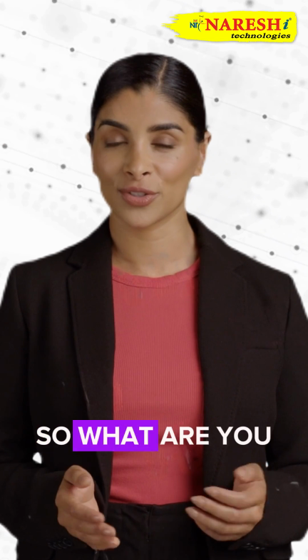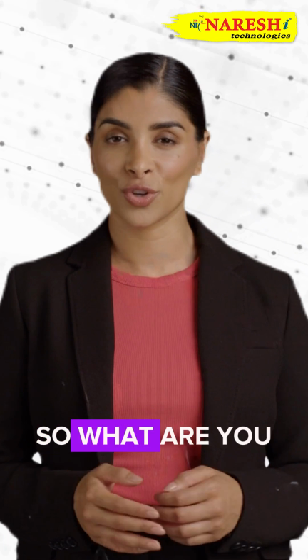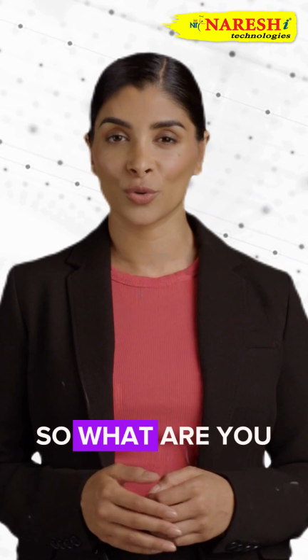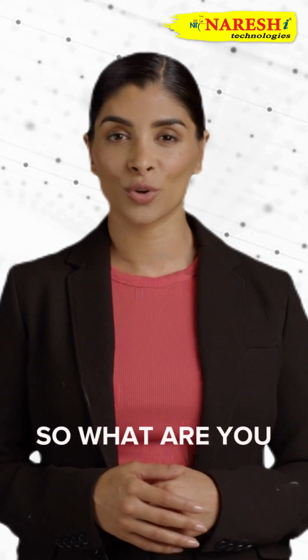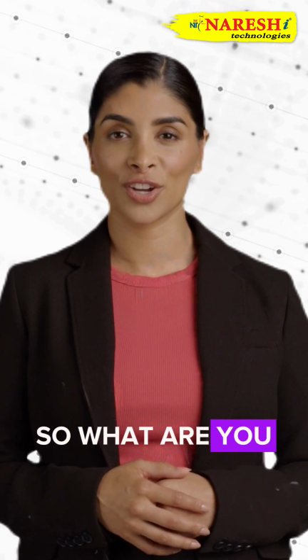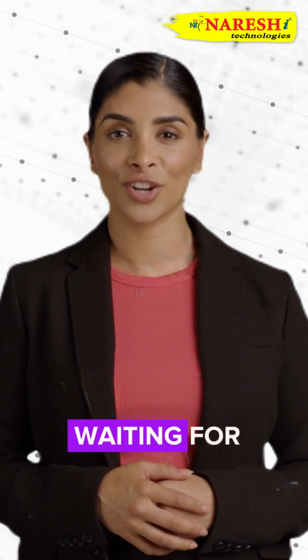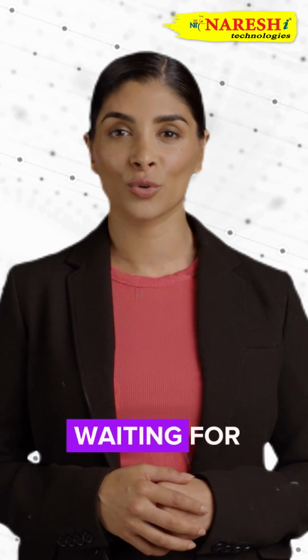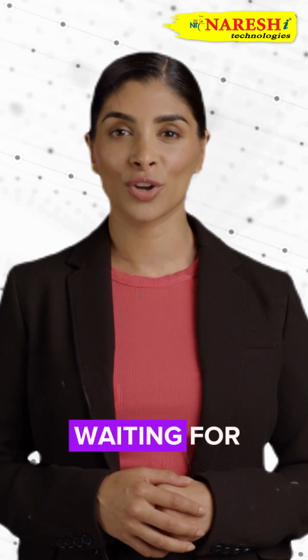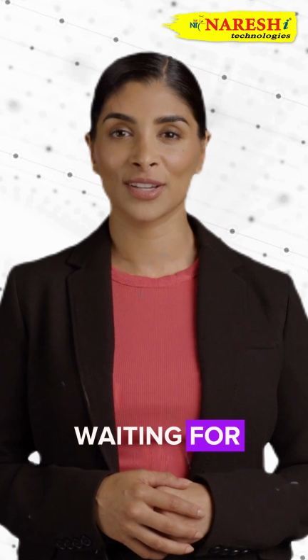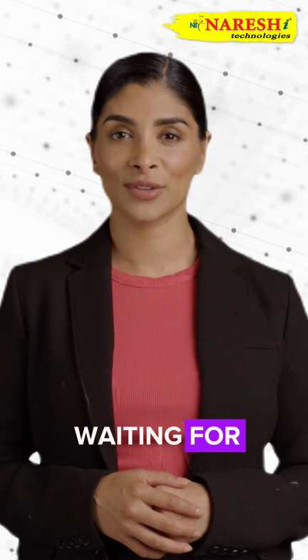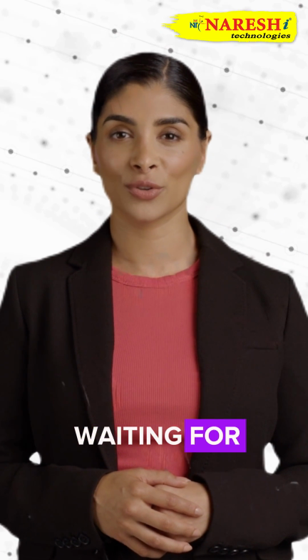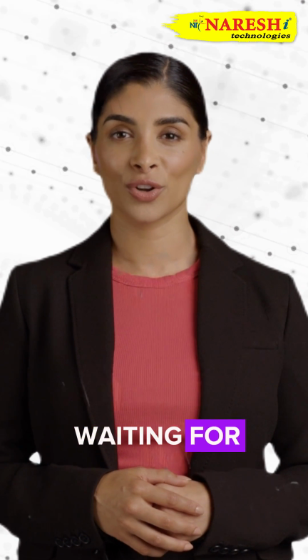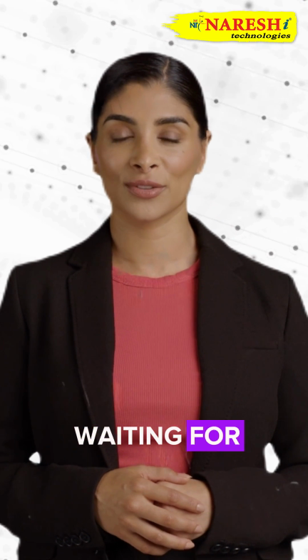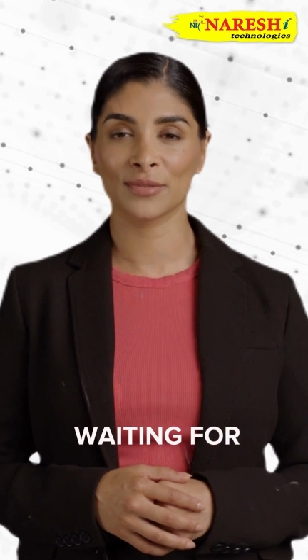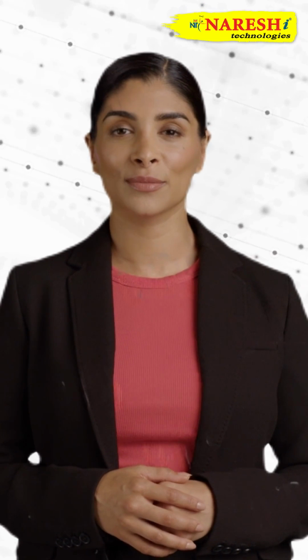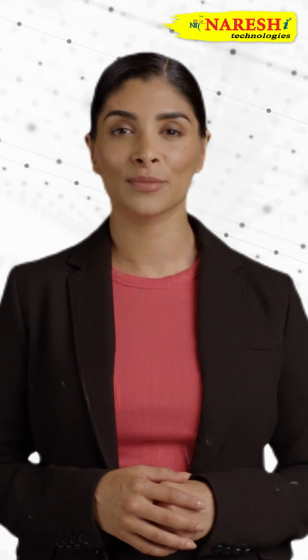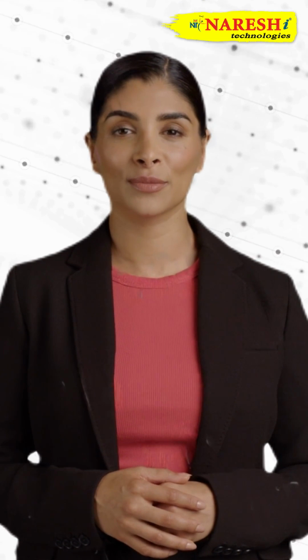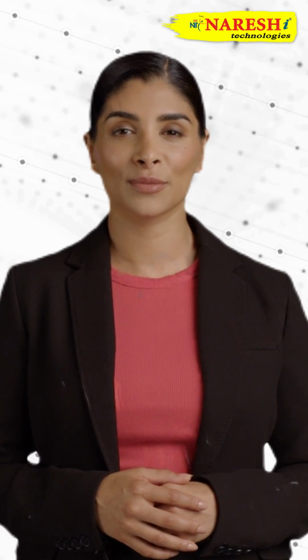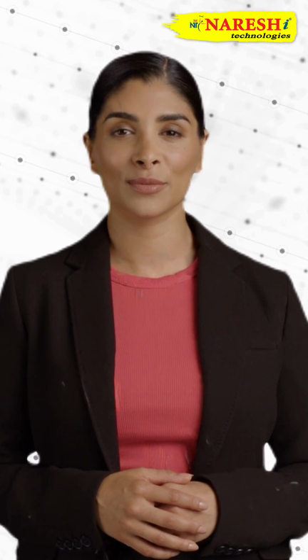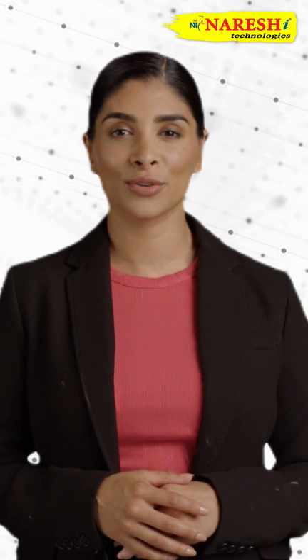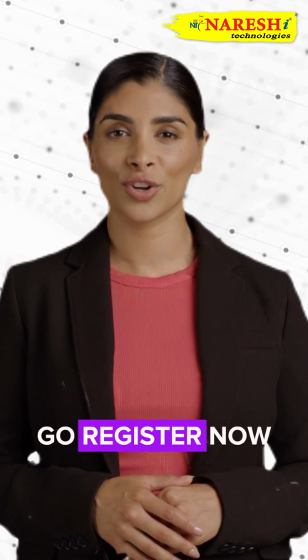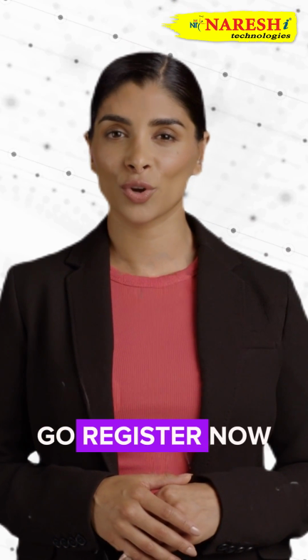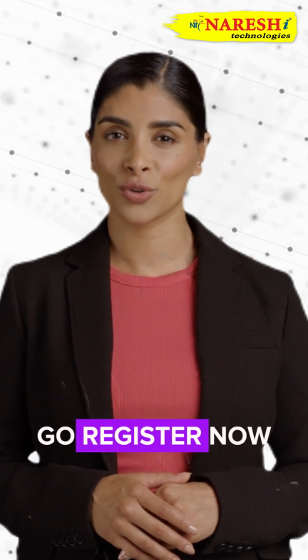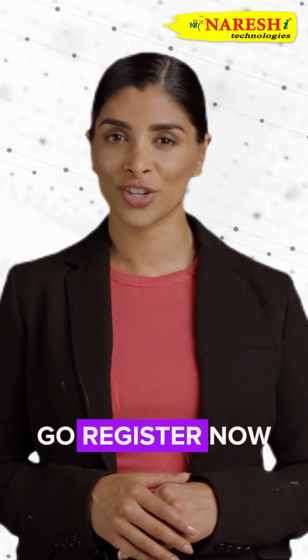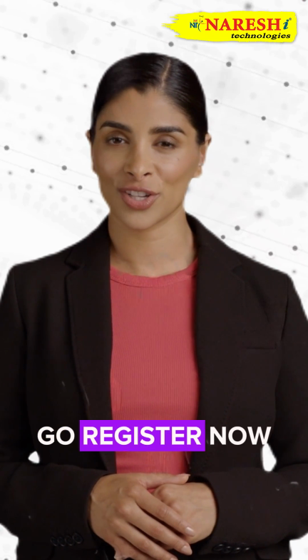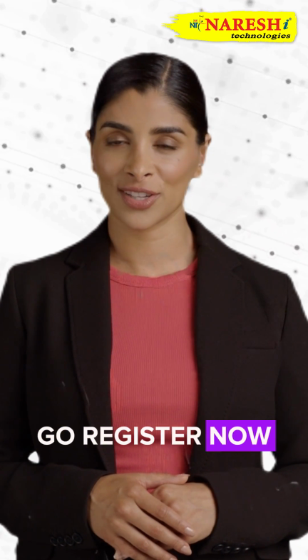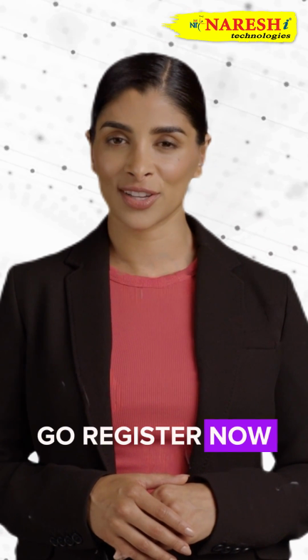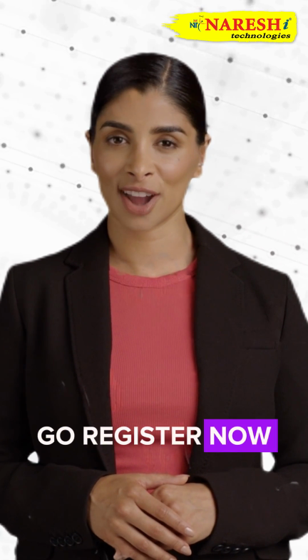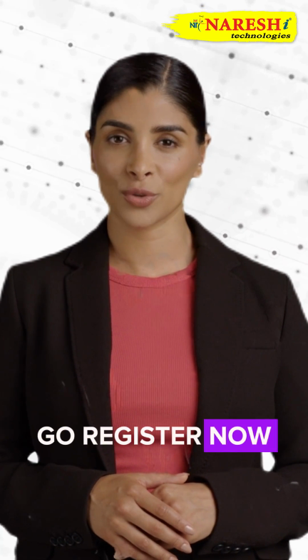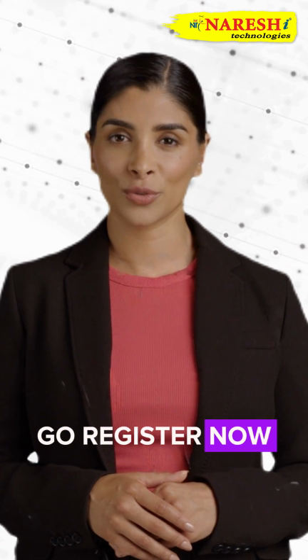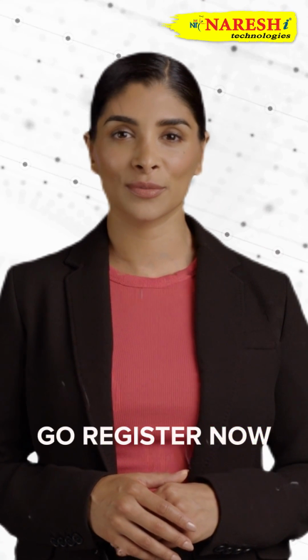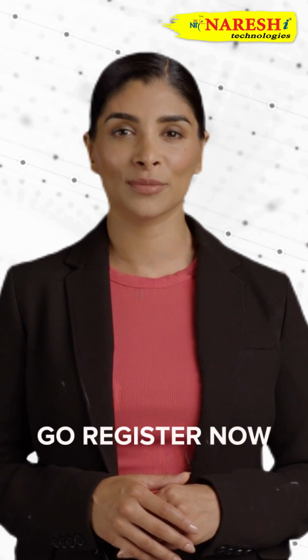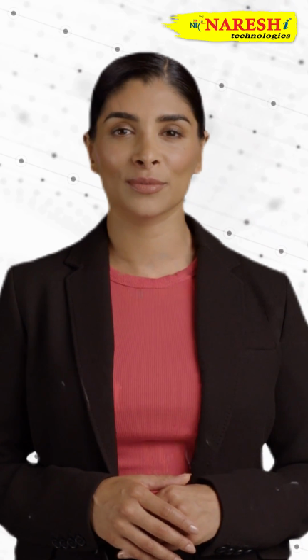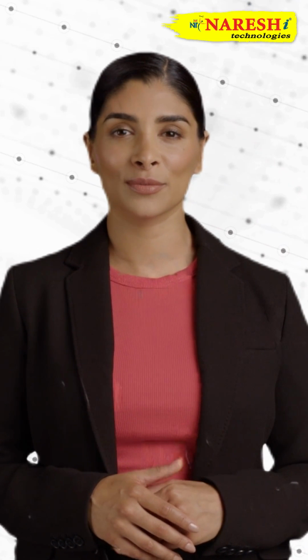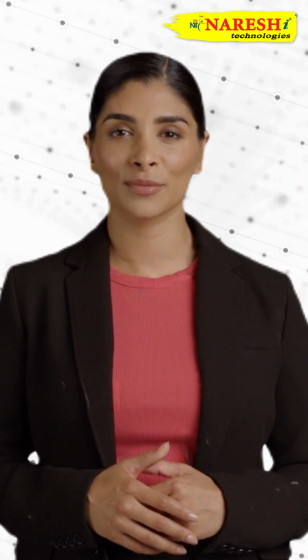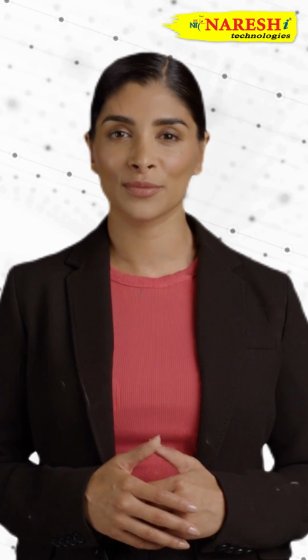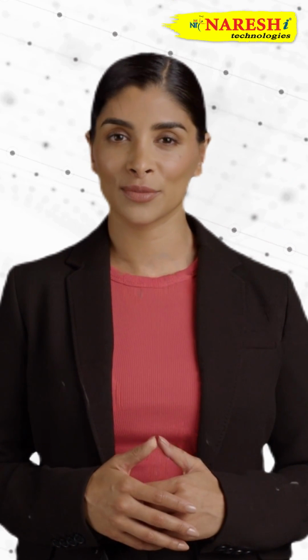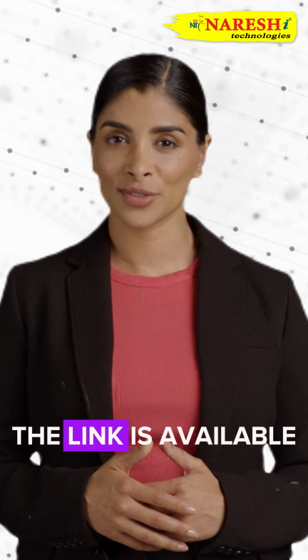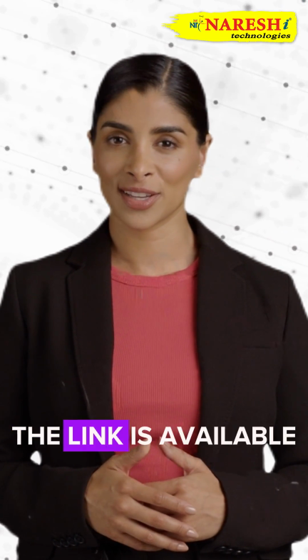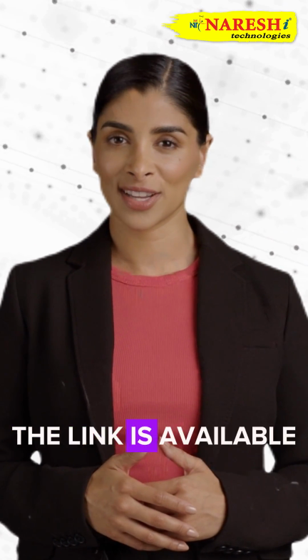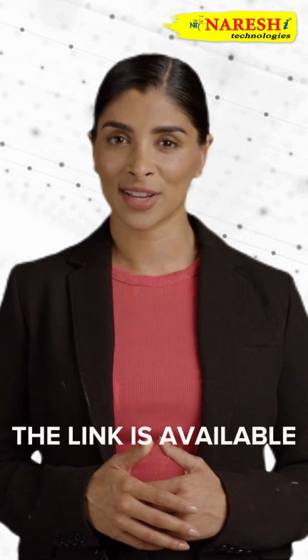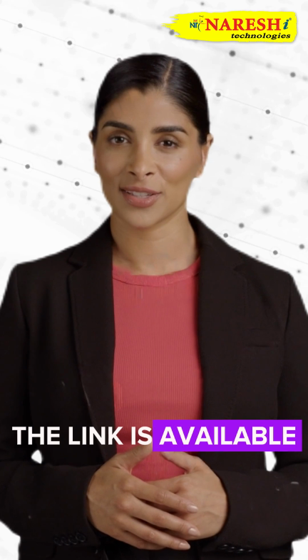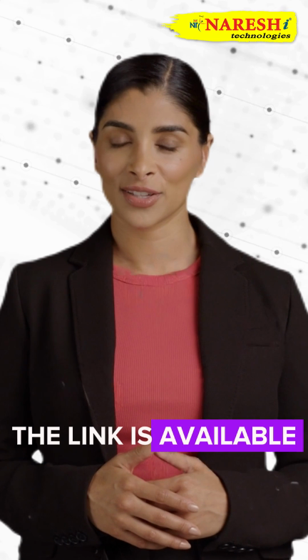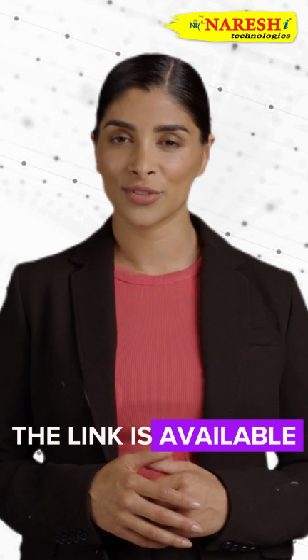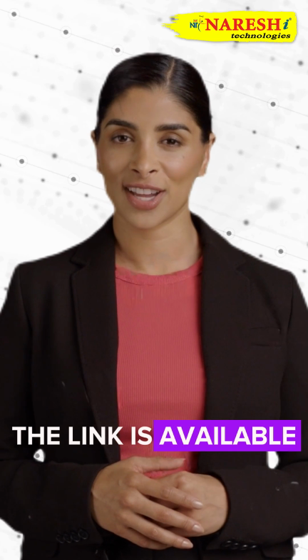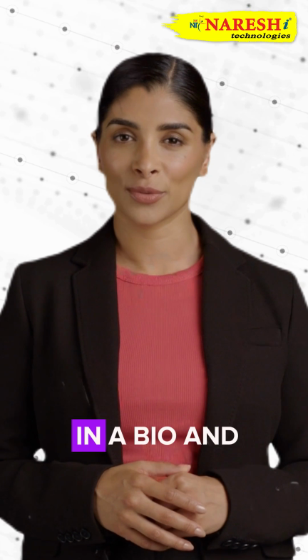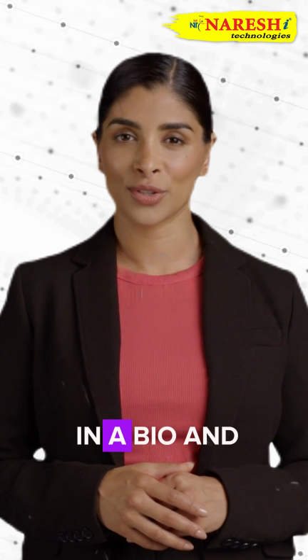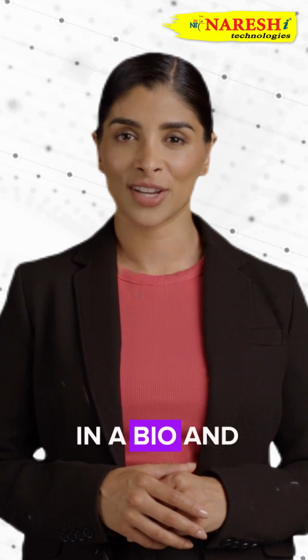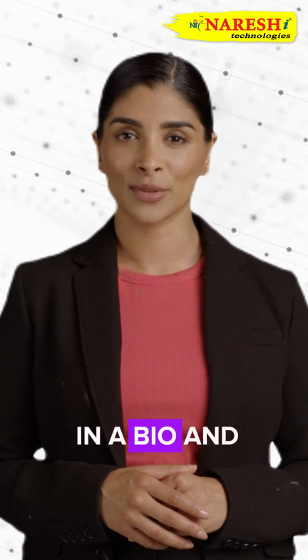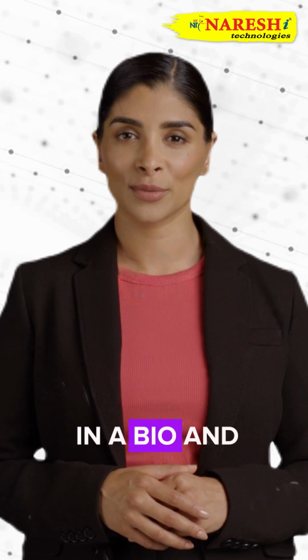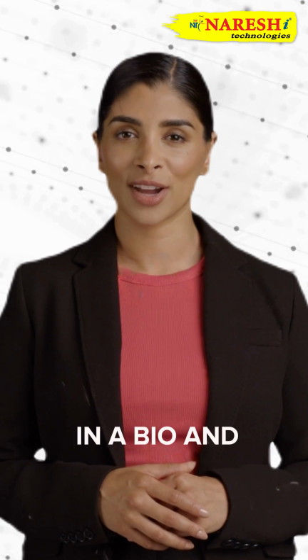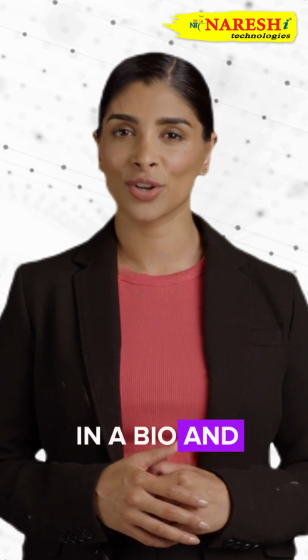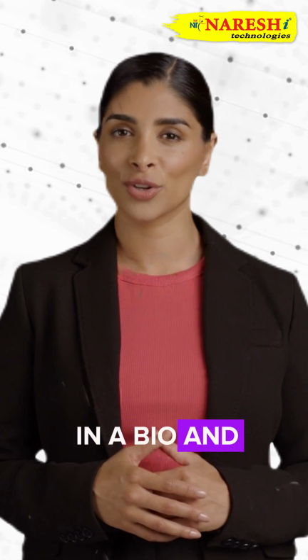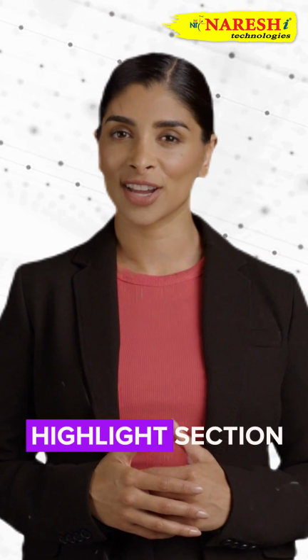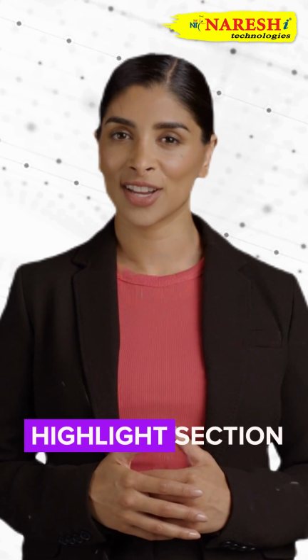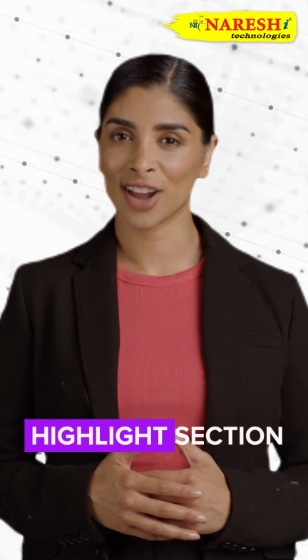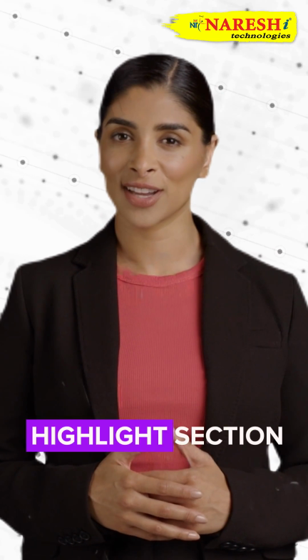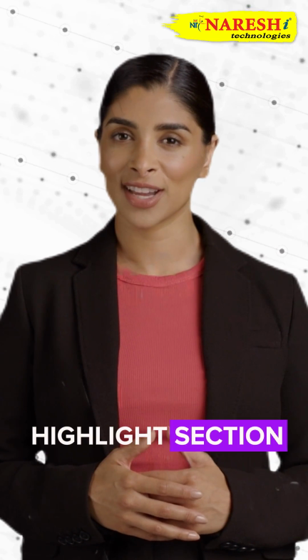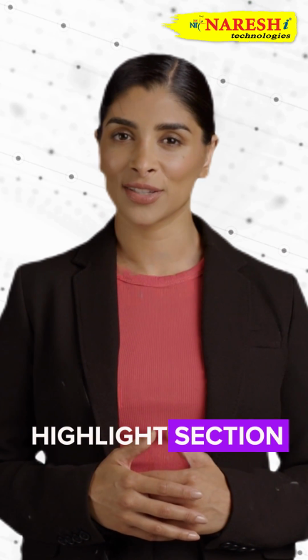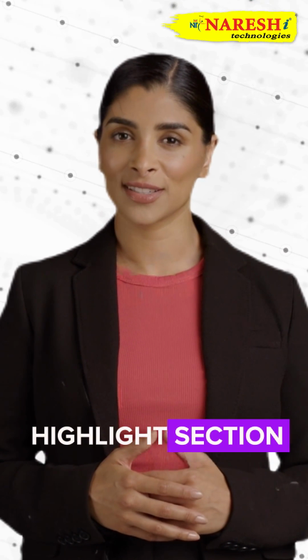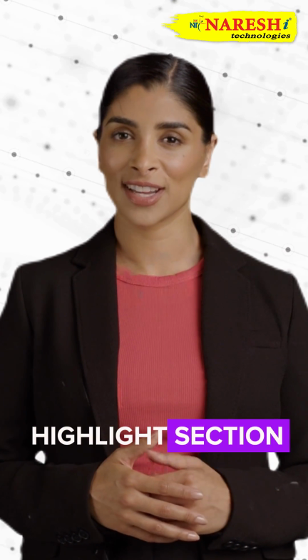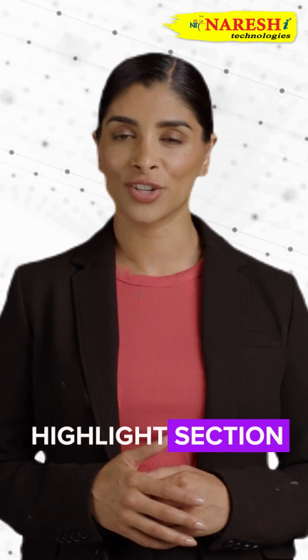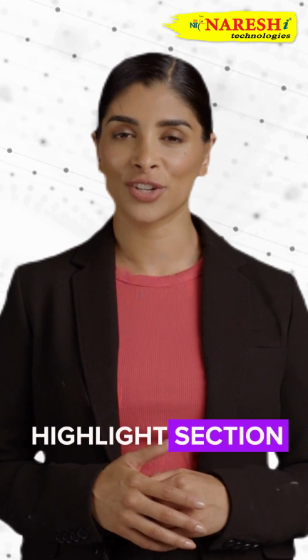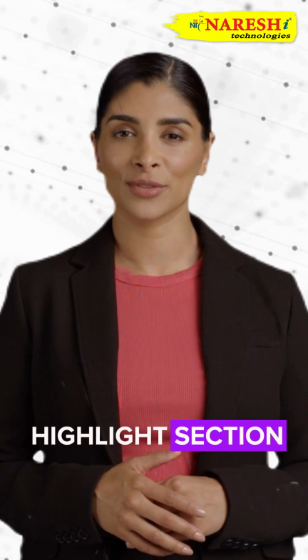So what are you waiting for? Go register now. The link is available in our bio and highlights section.